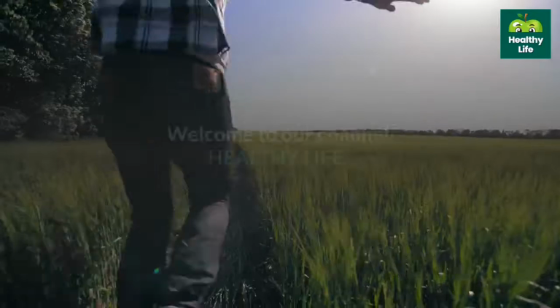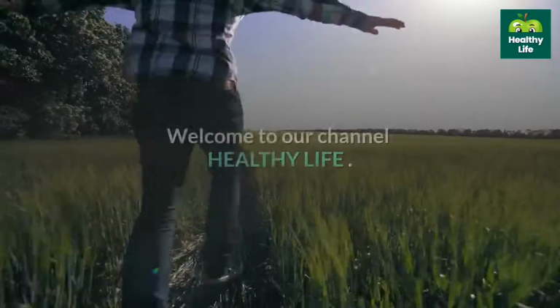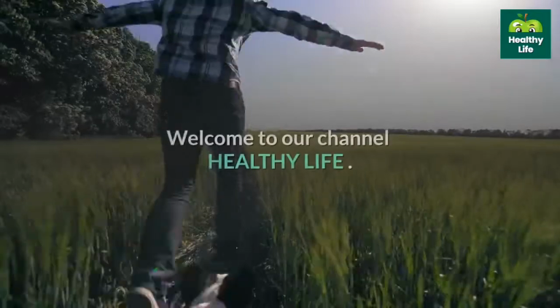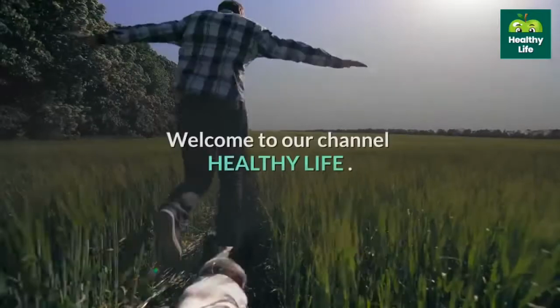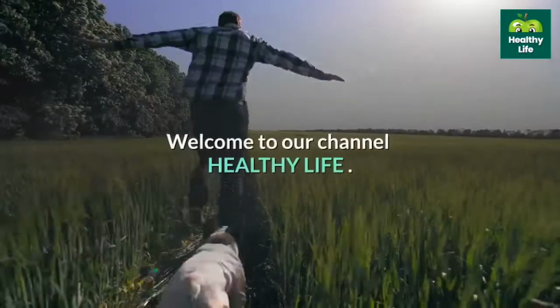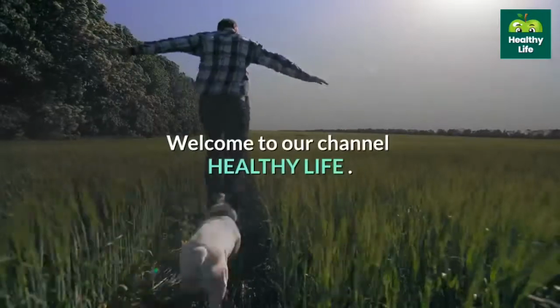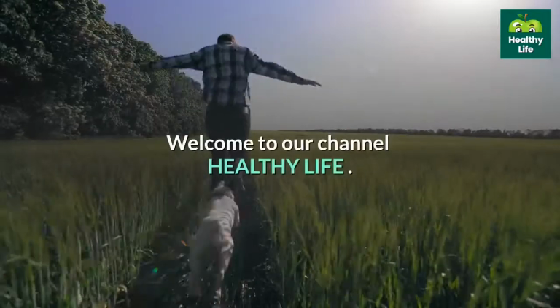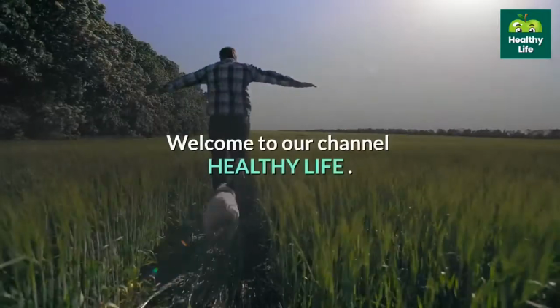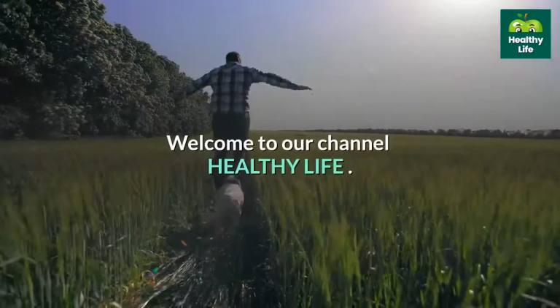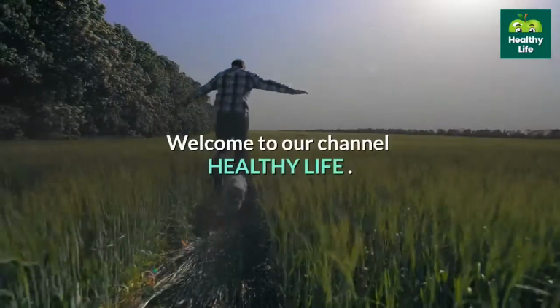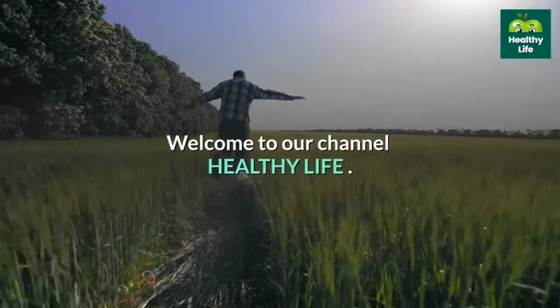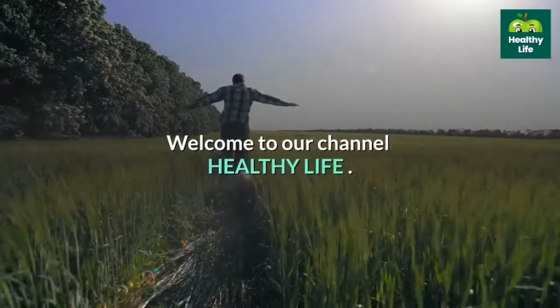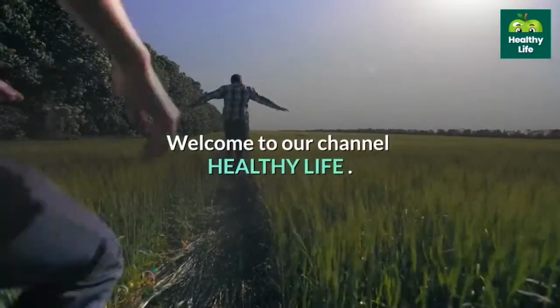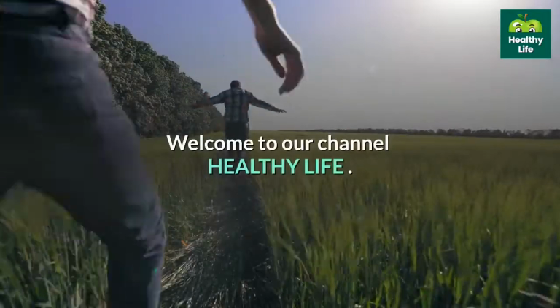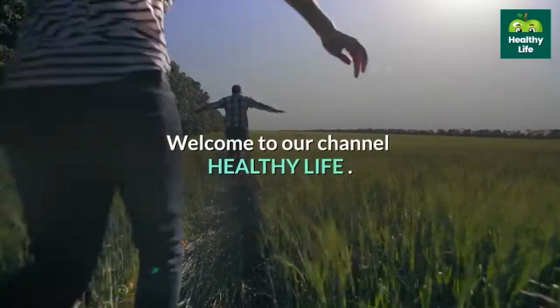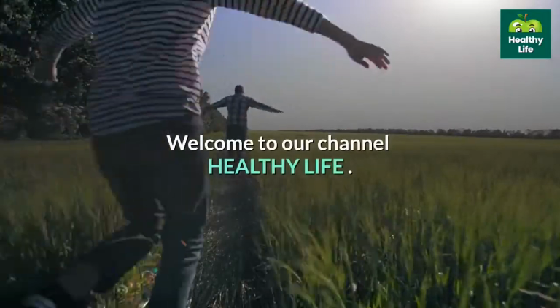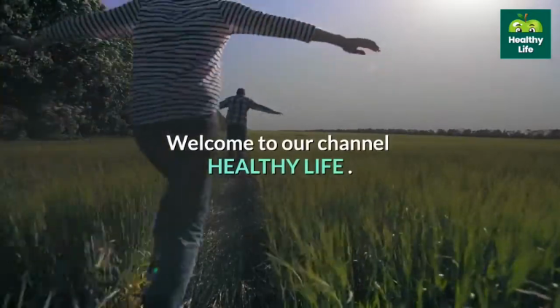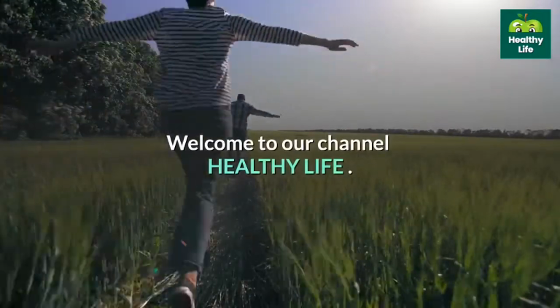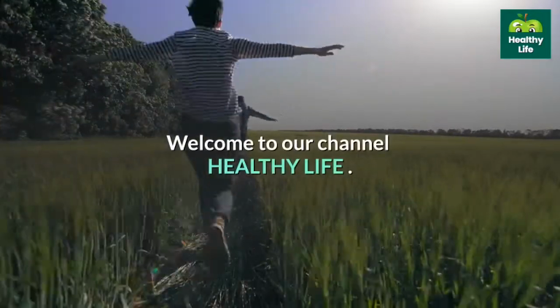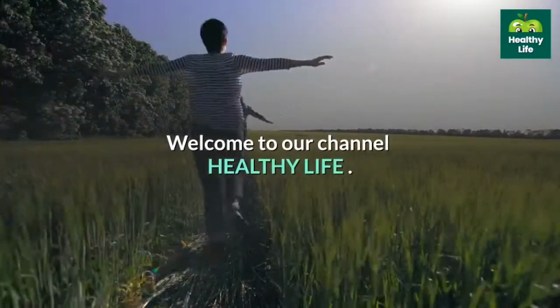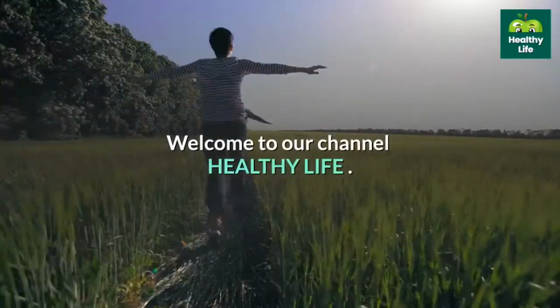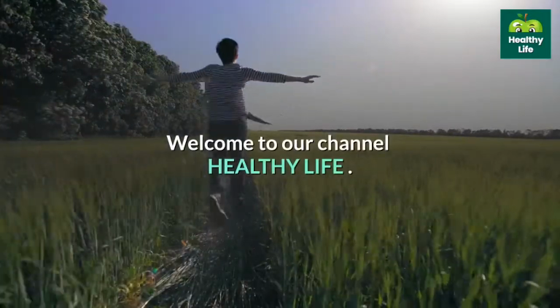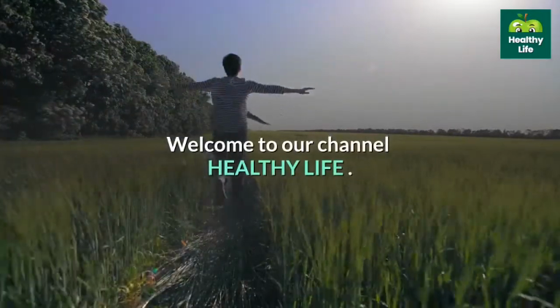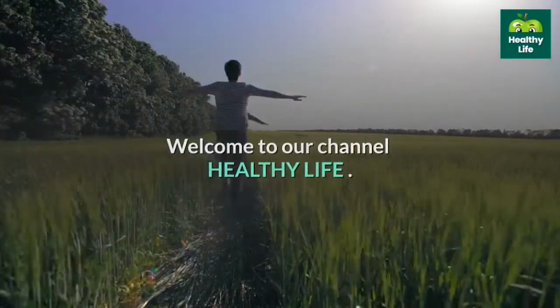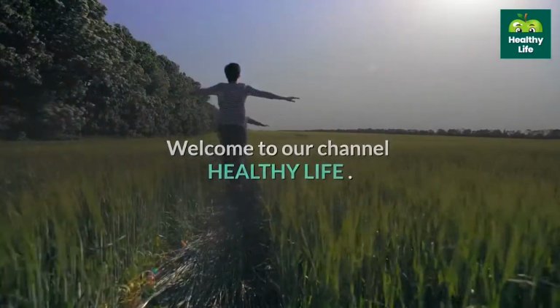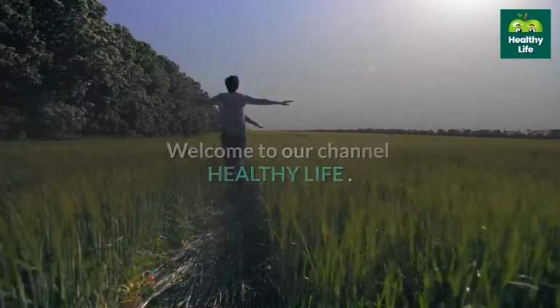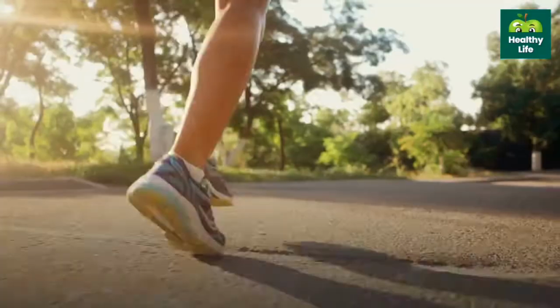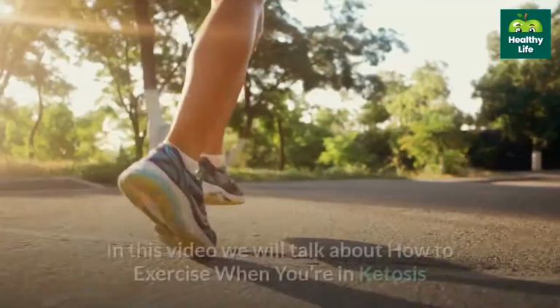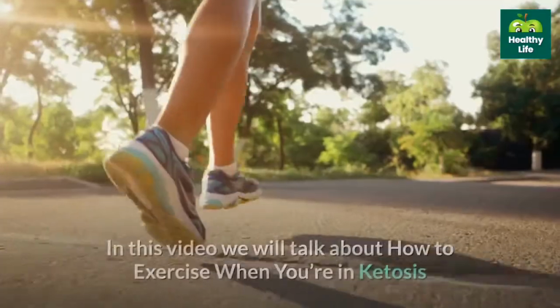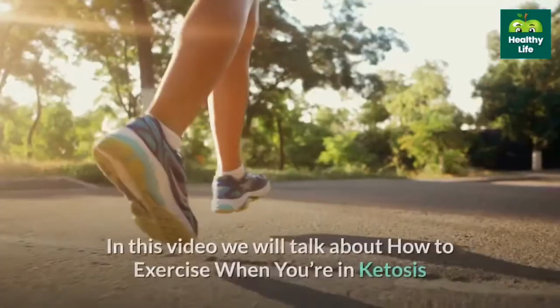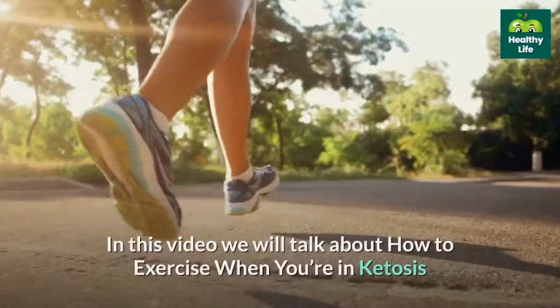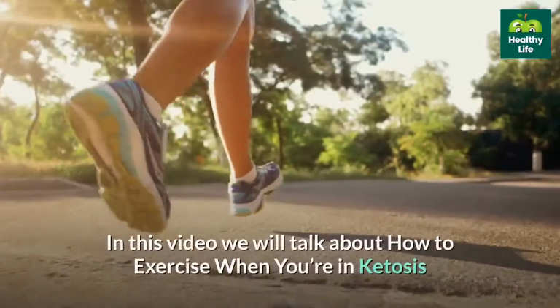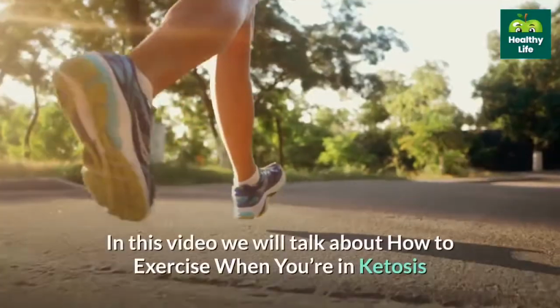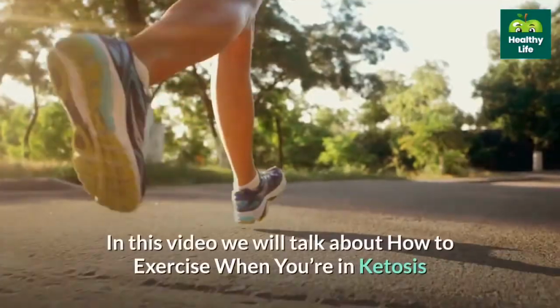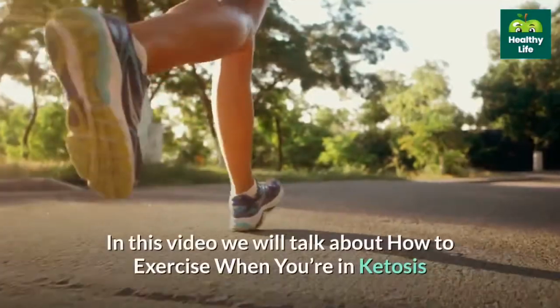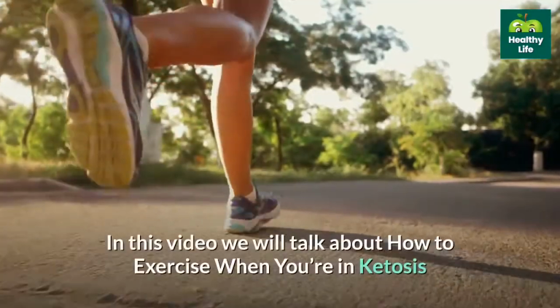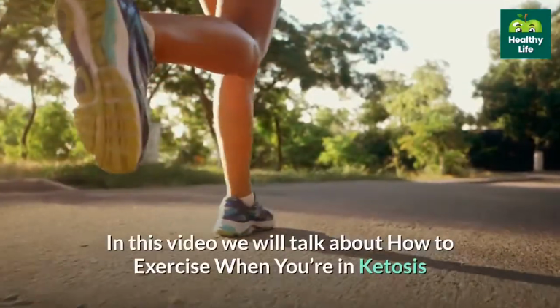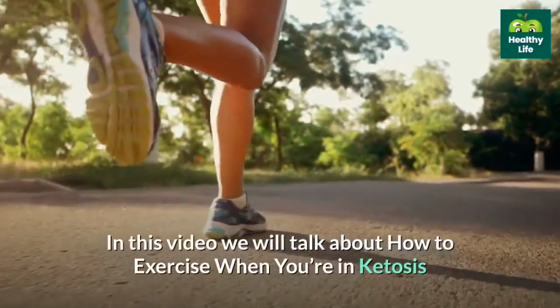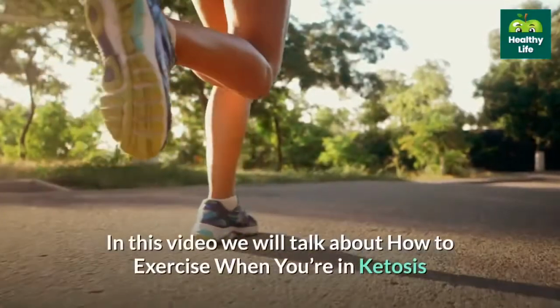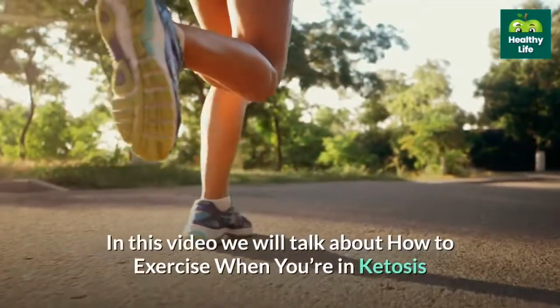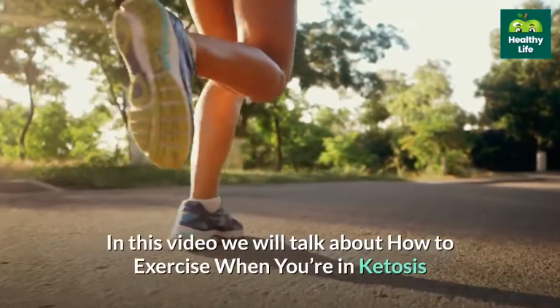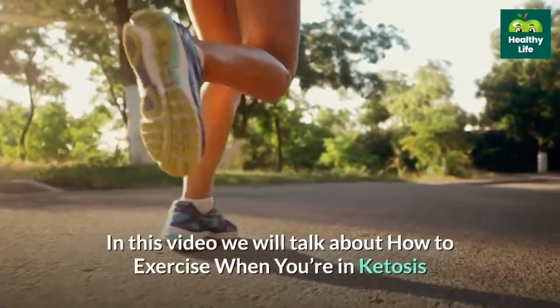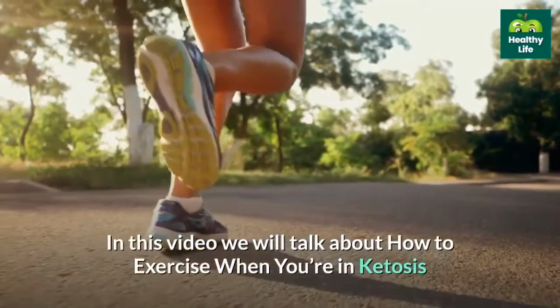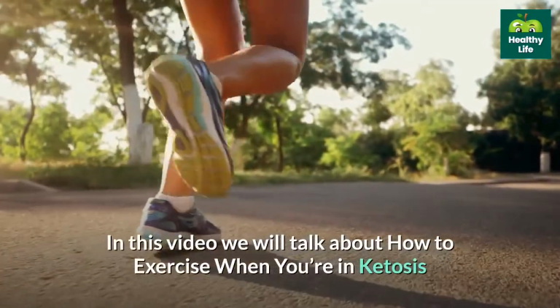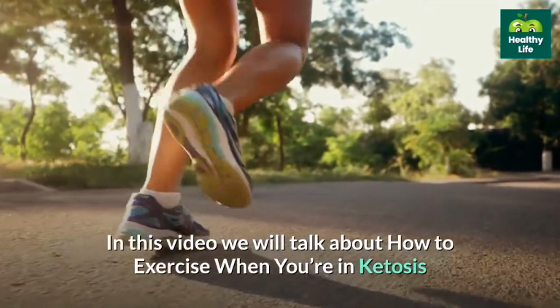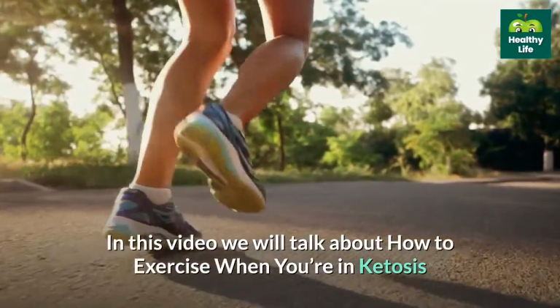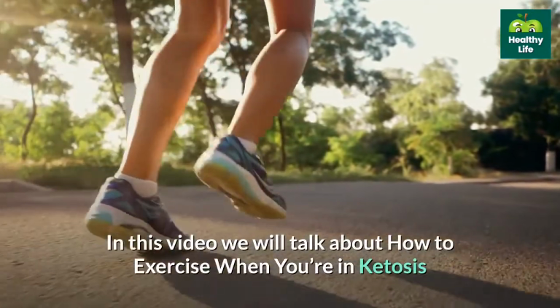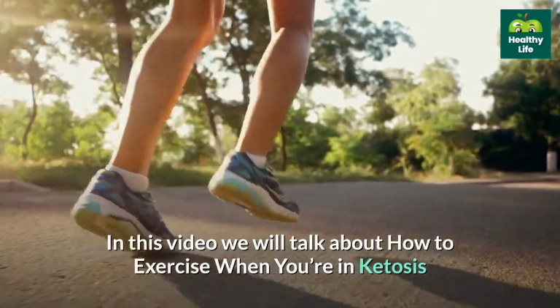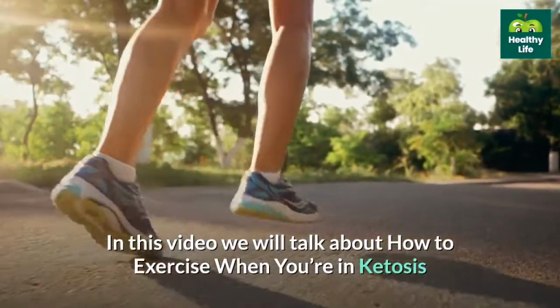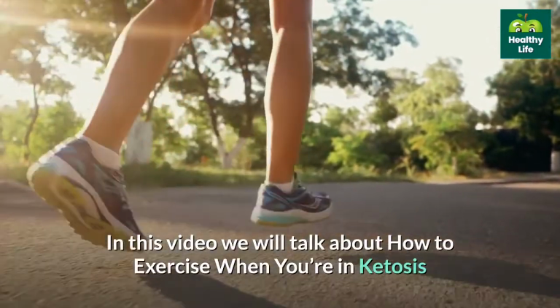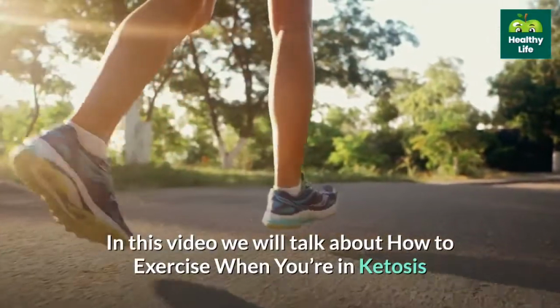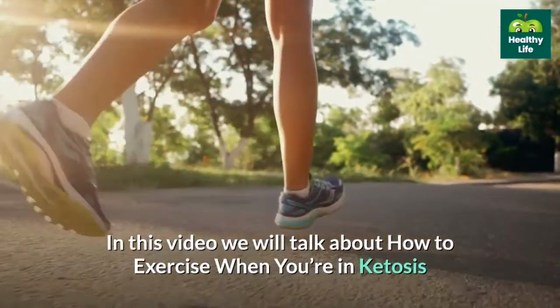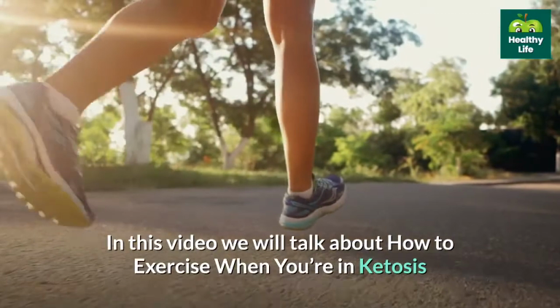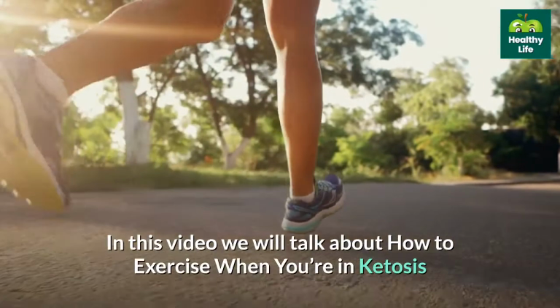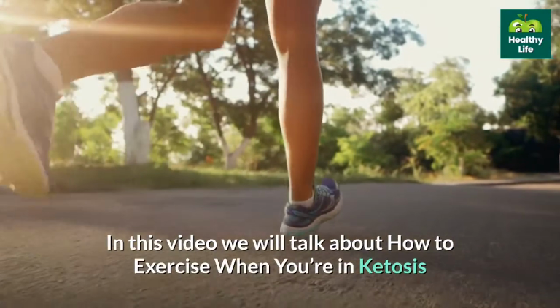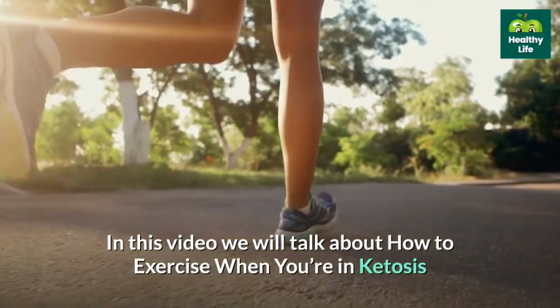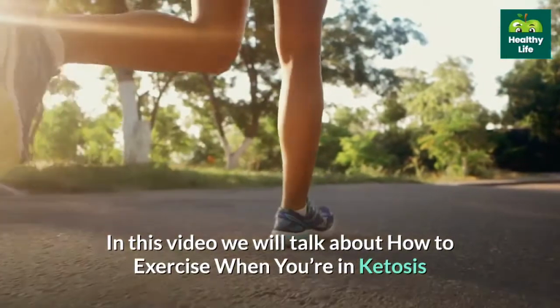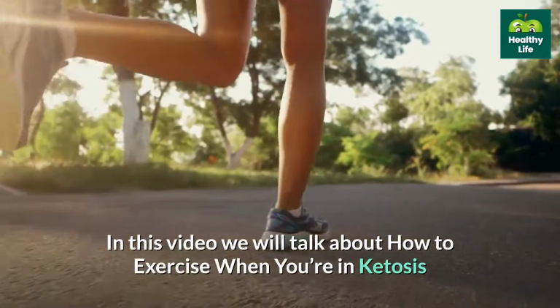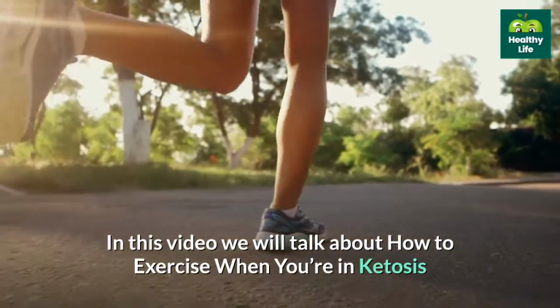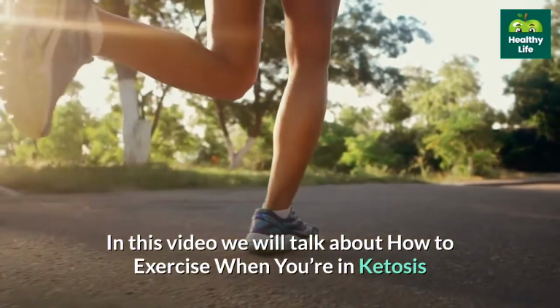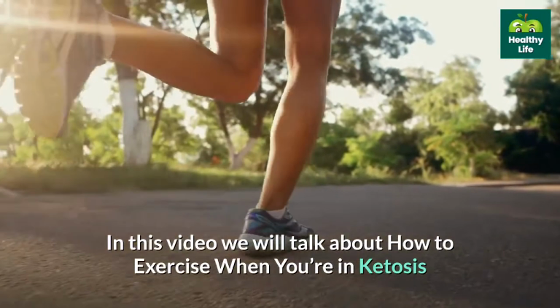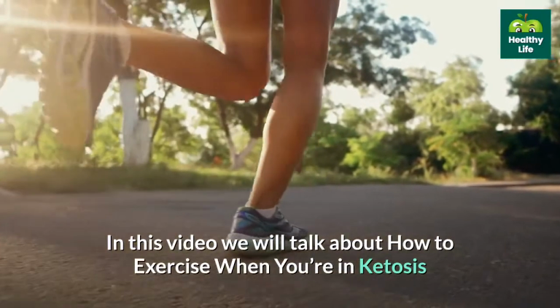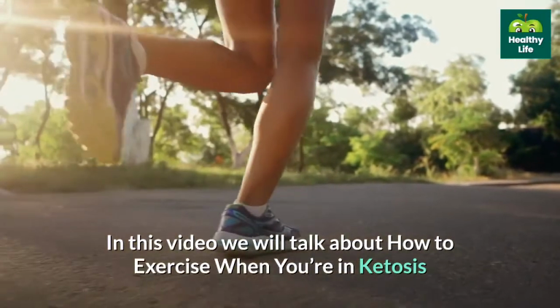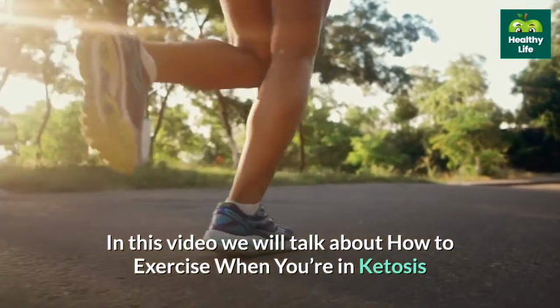Welcome to our channel Healthy Life. In this video we will talk about how to exercise when you're in ketosis.